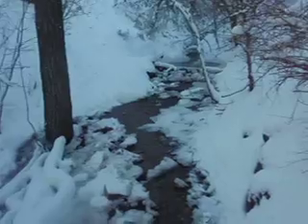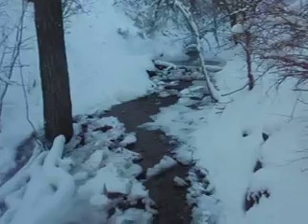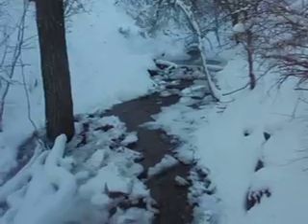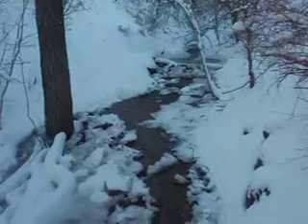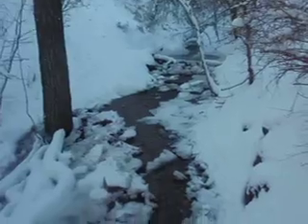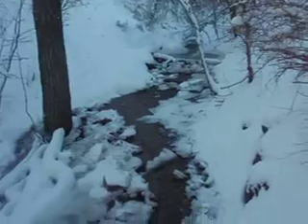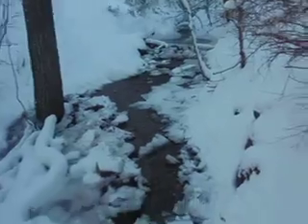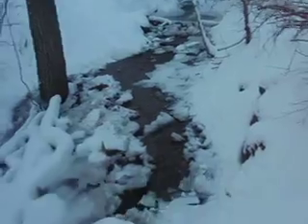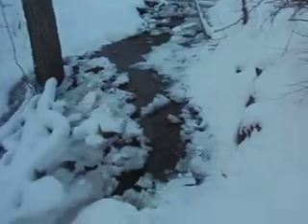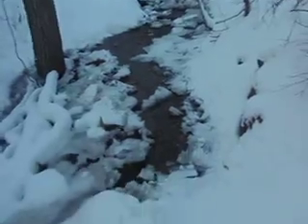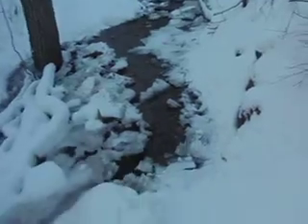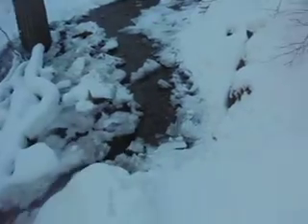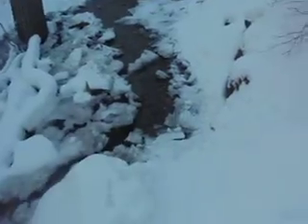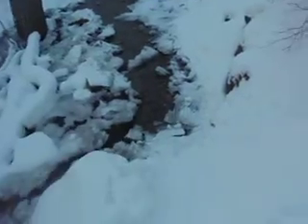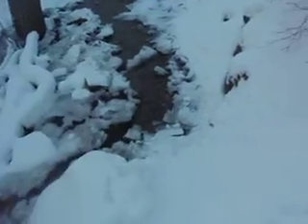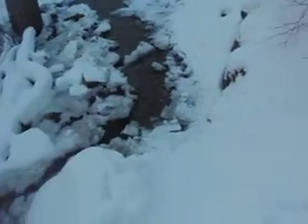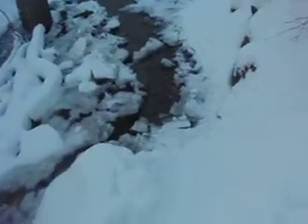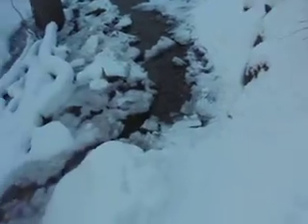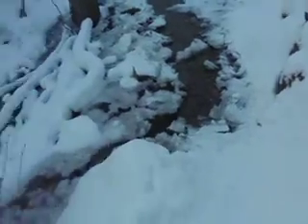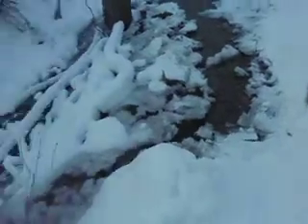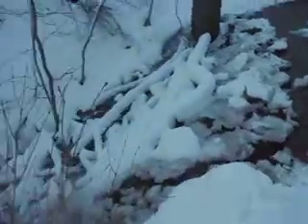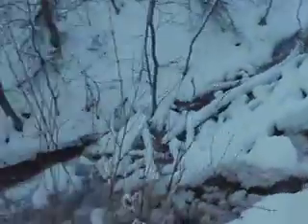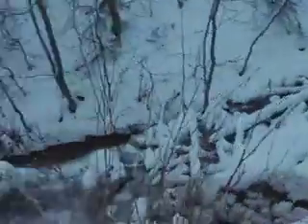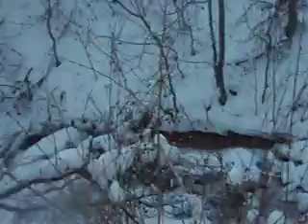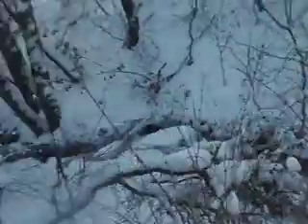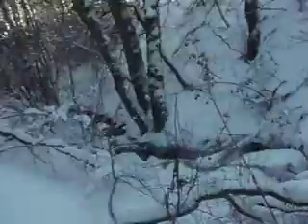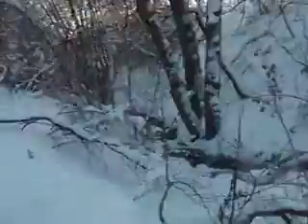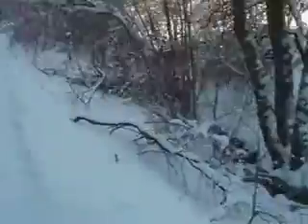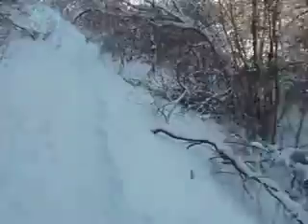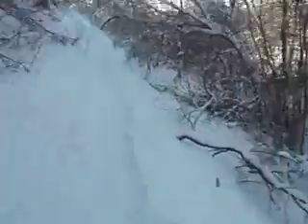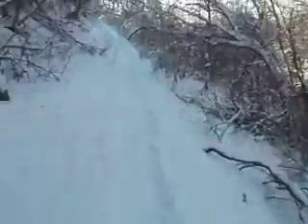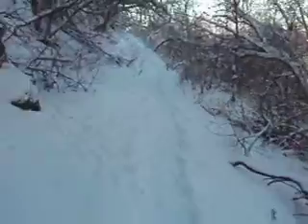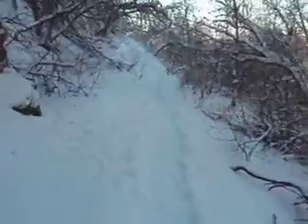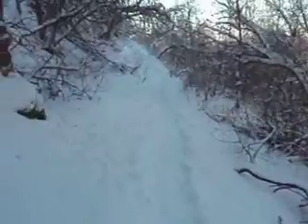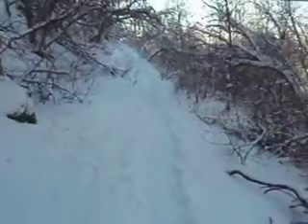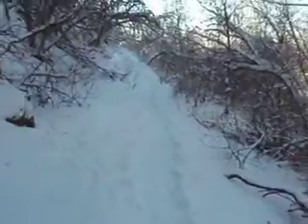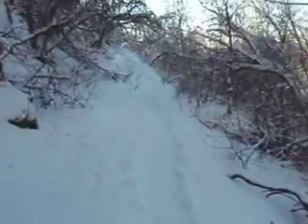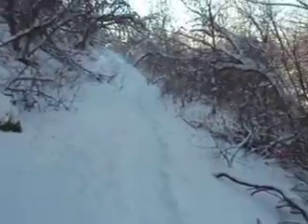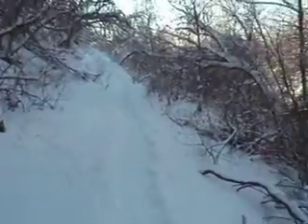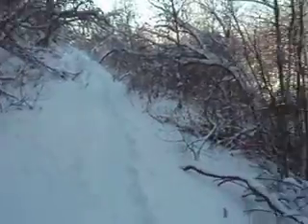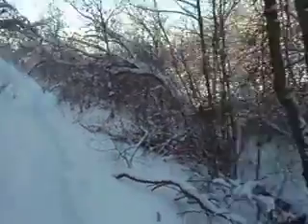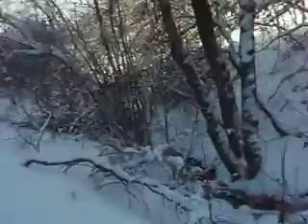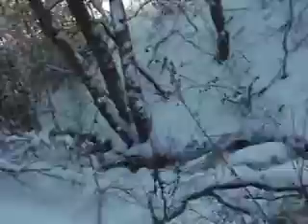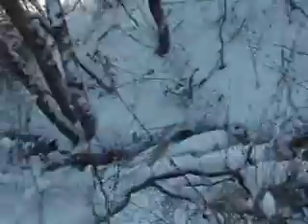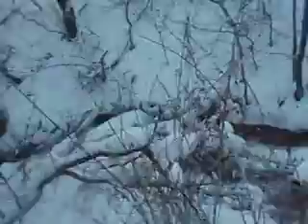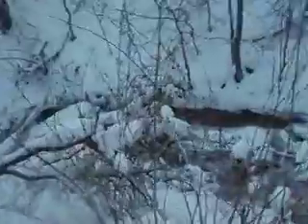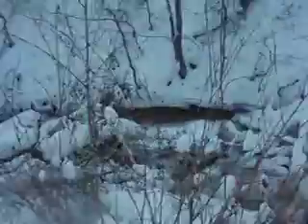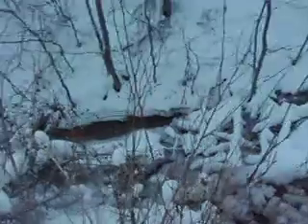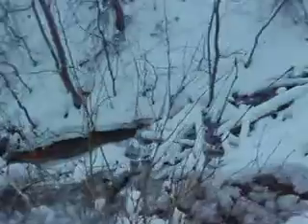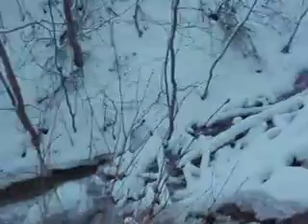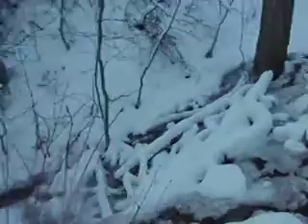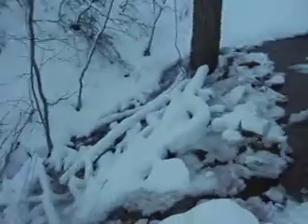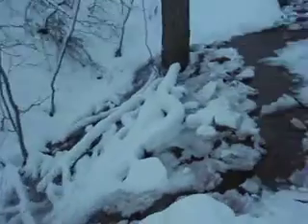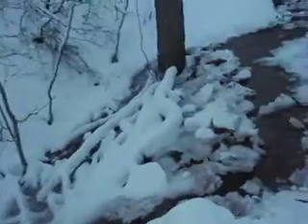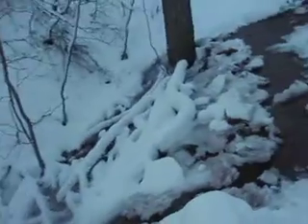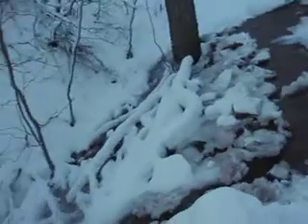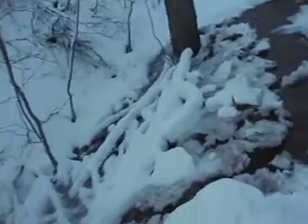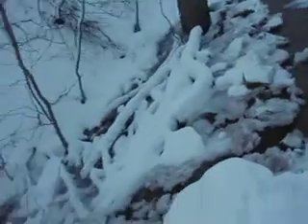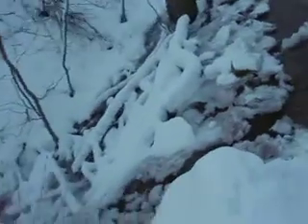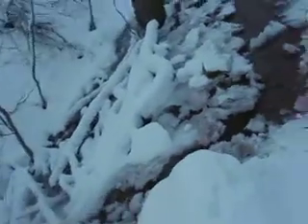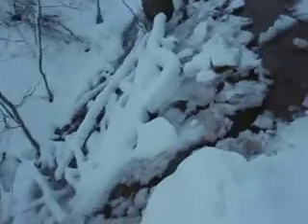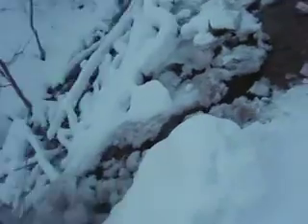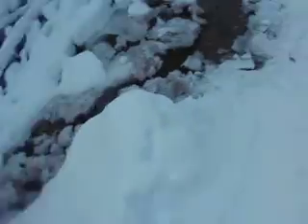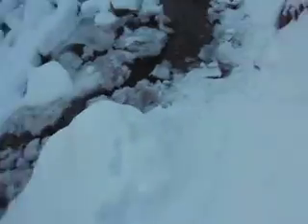I almost forgot about this crossing — here's where I came from. This is the one spot that doesn't have a bridge.